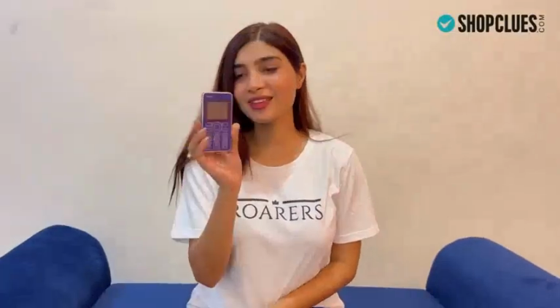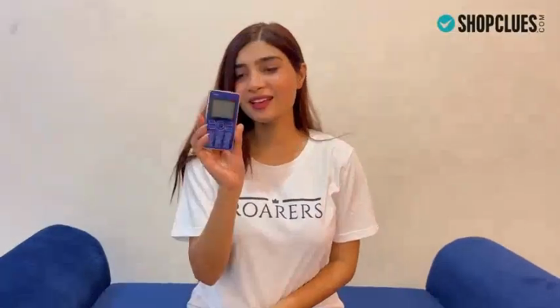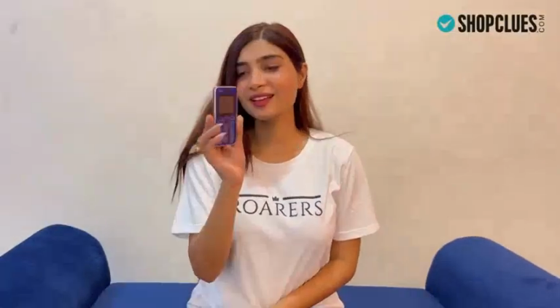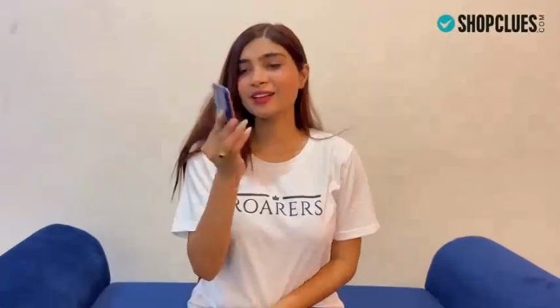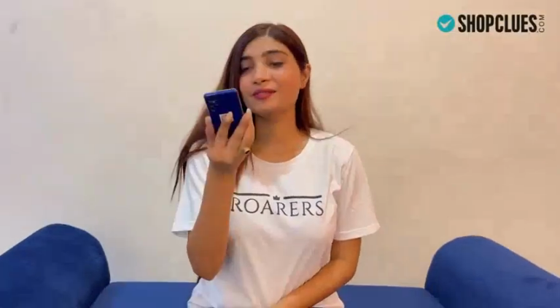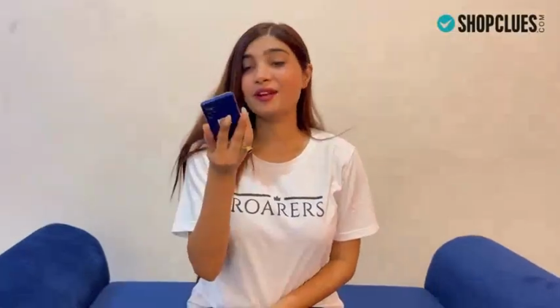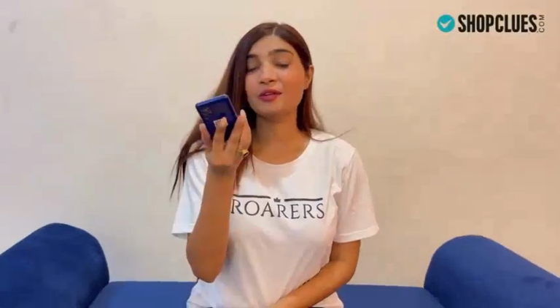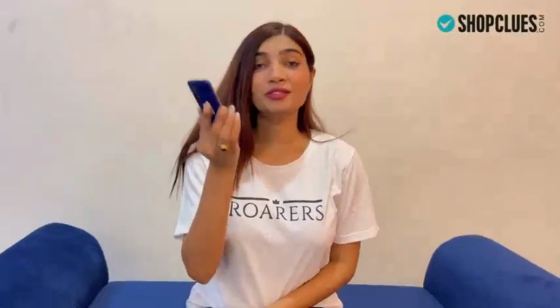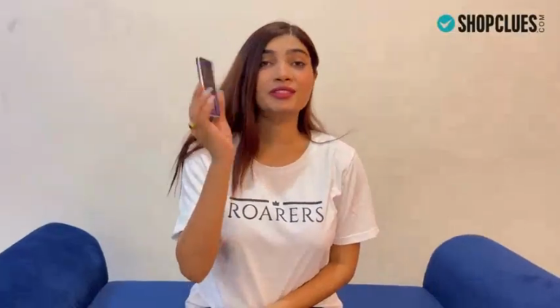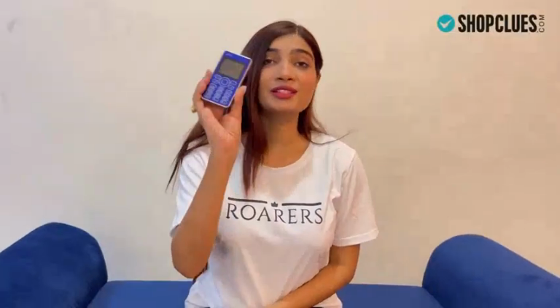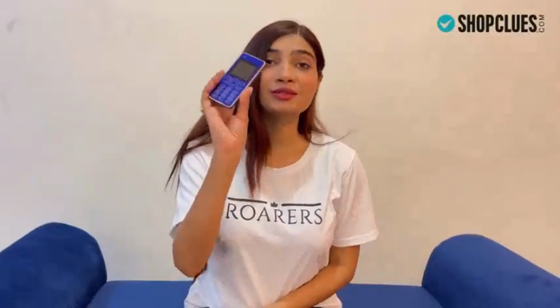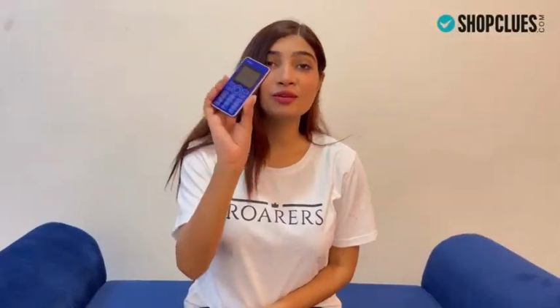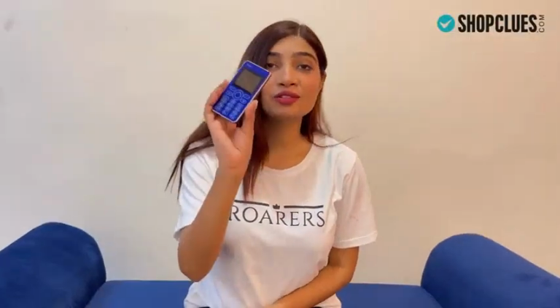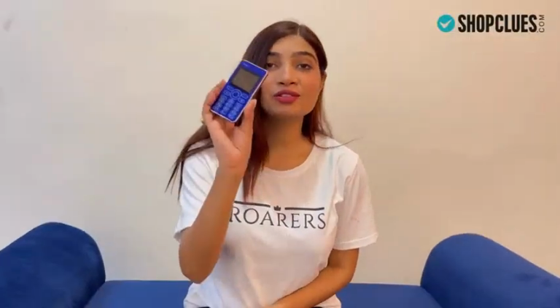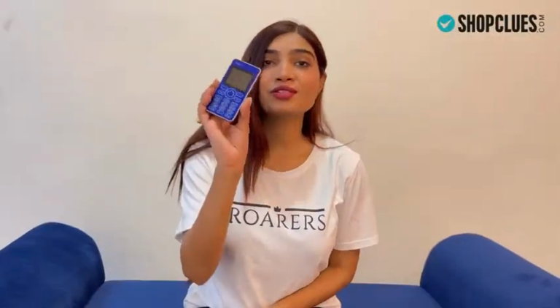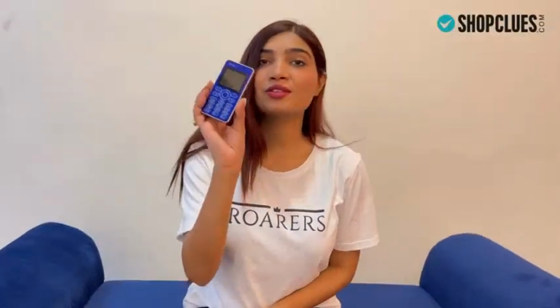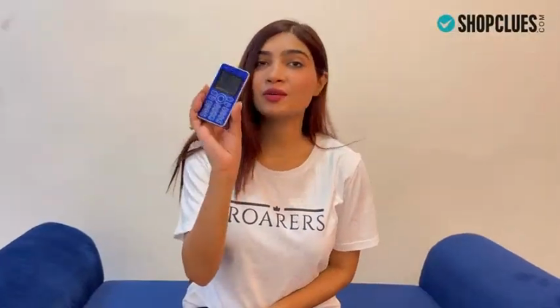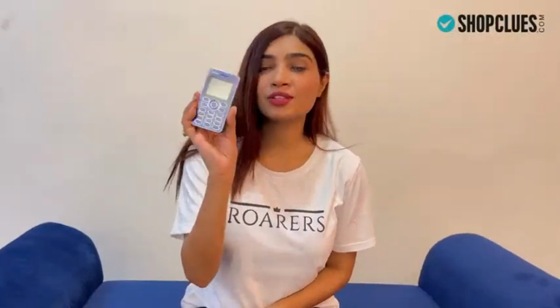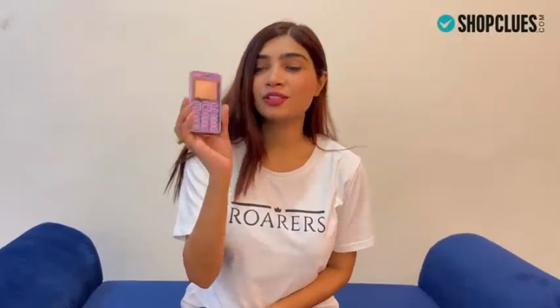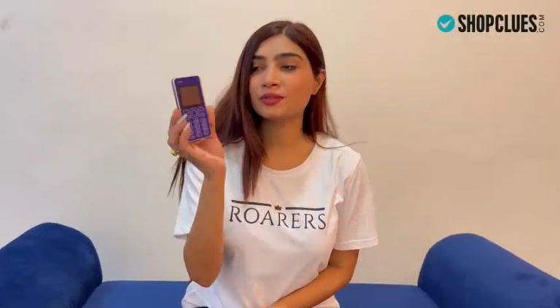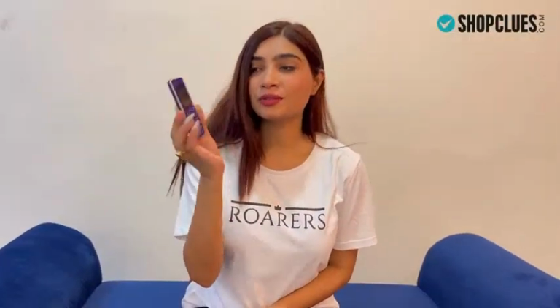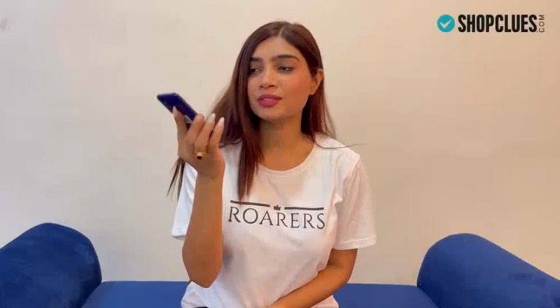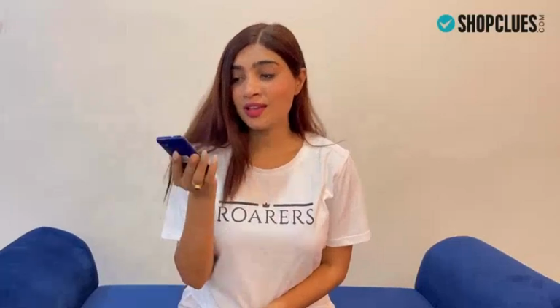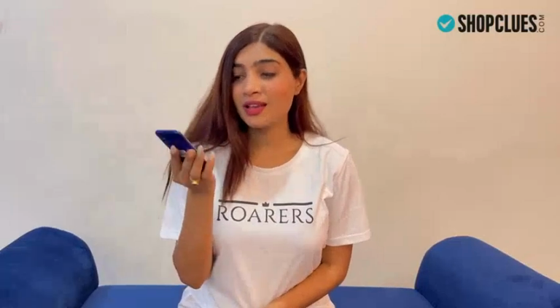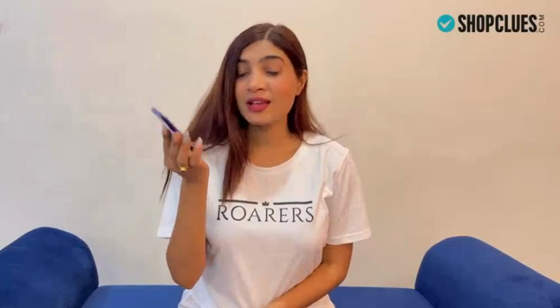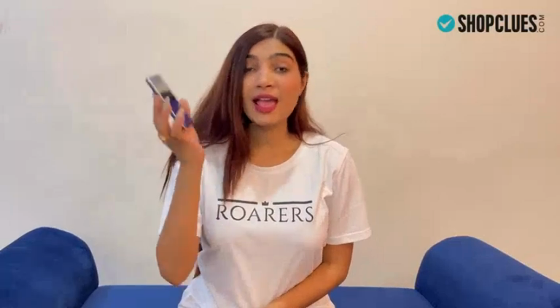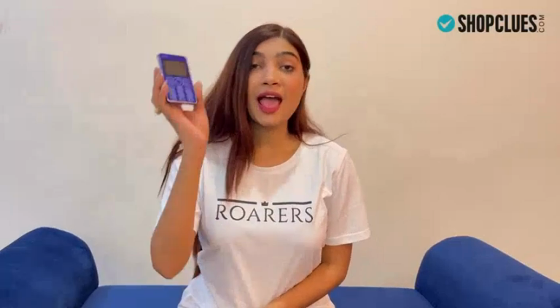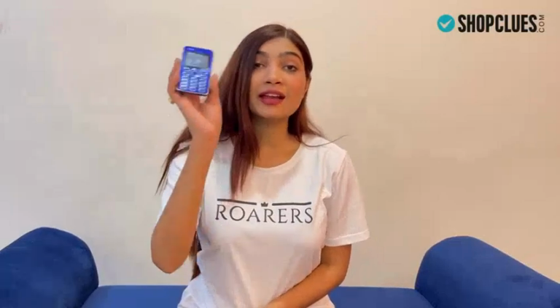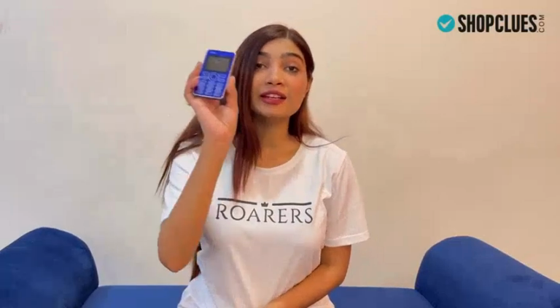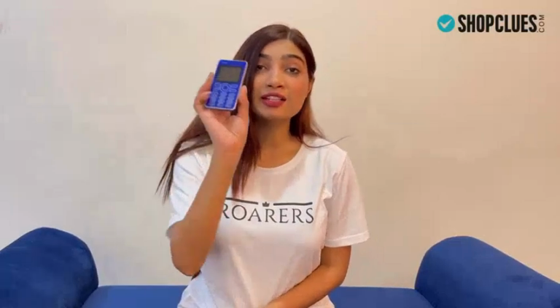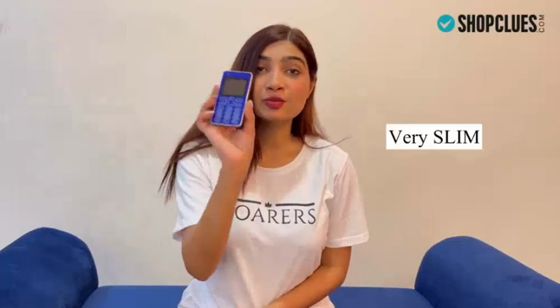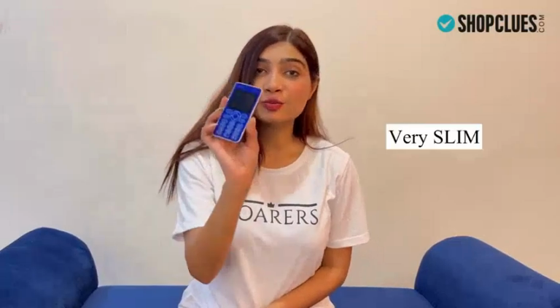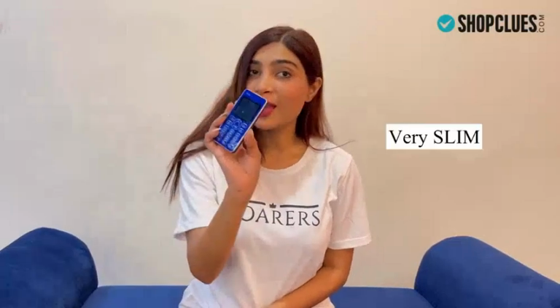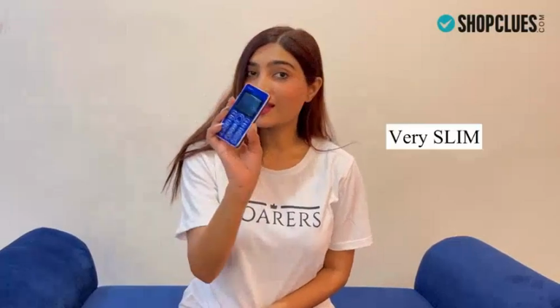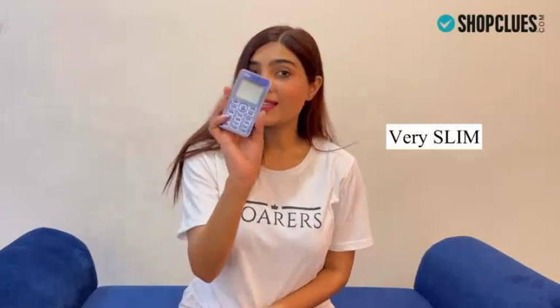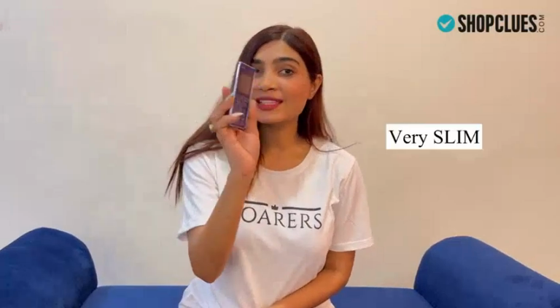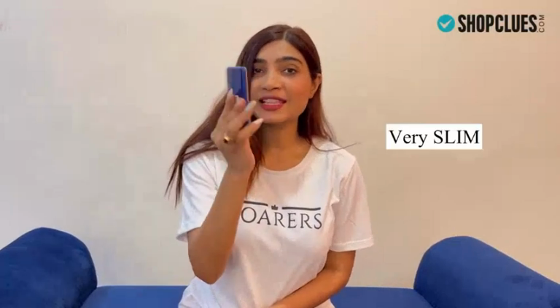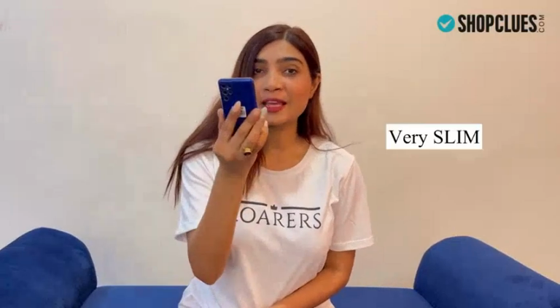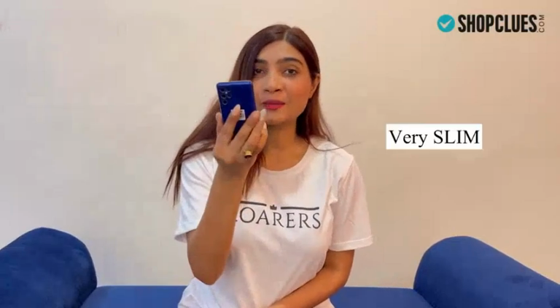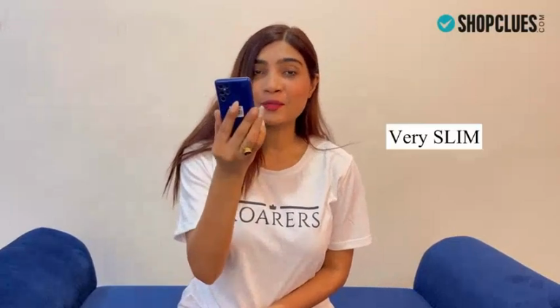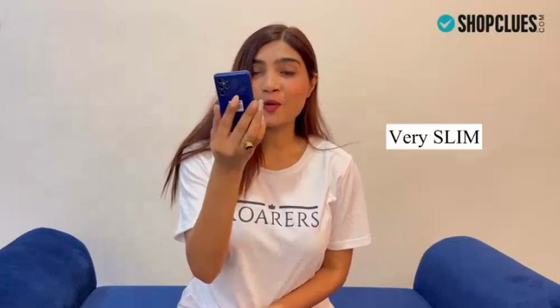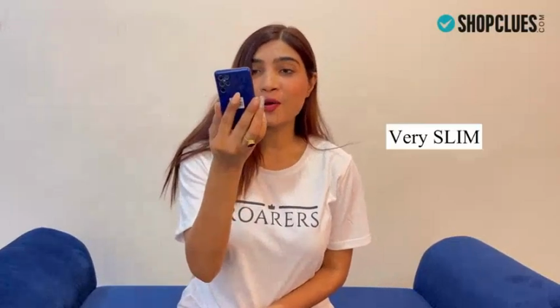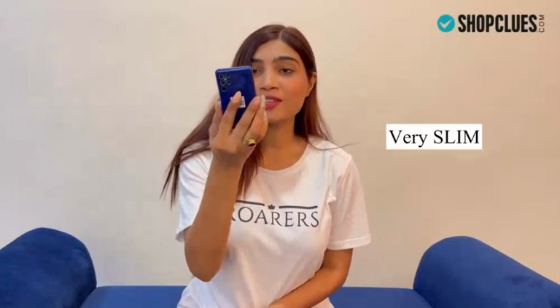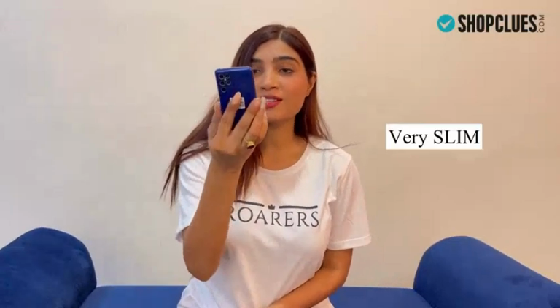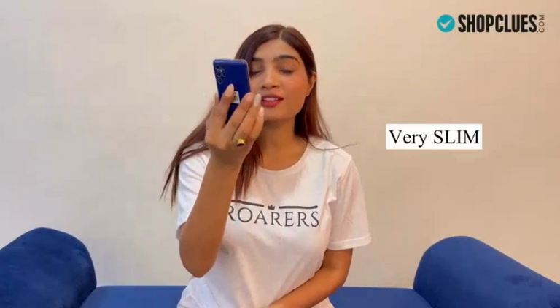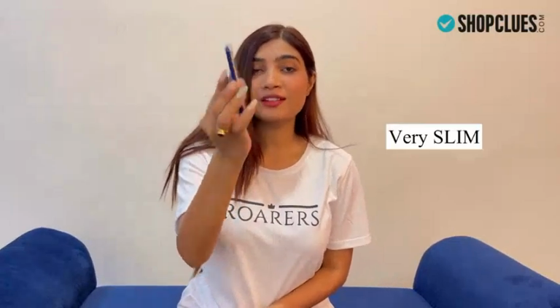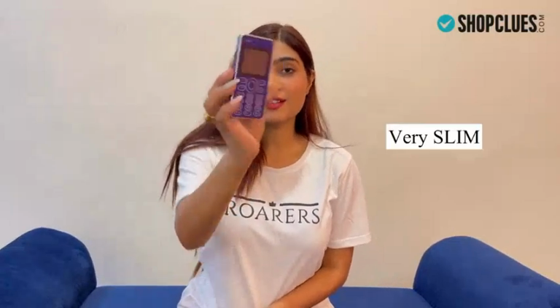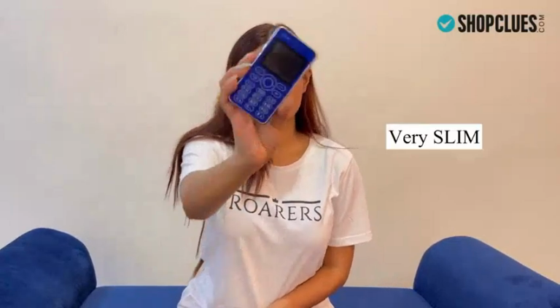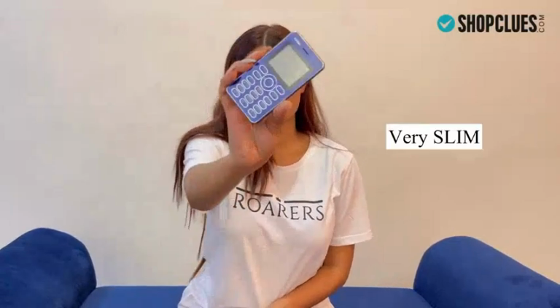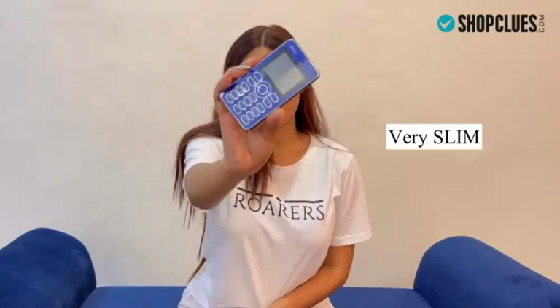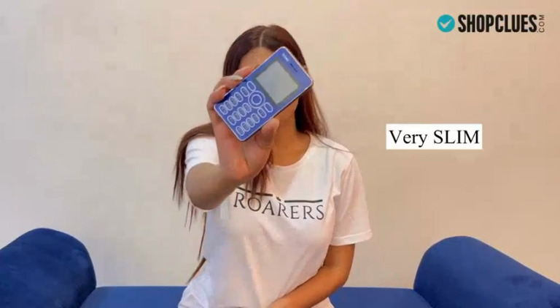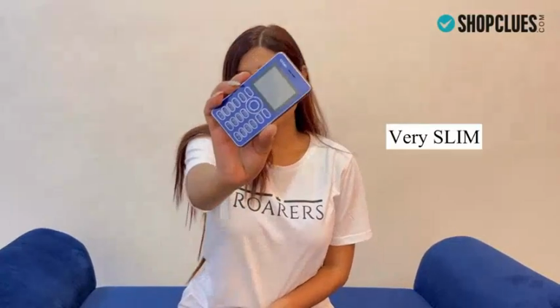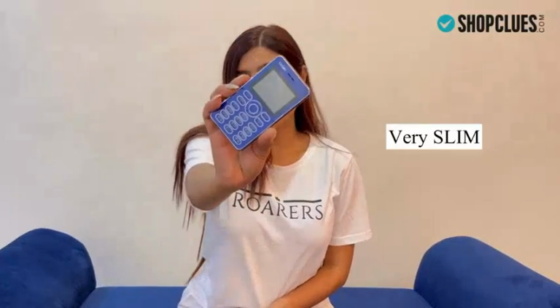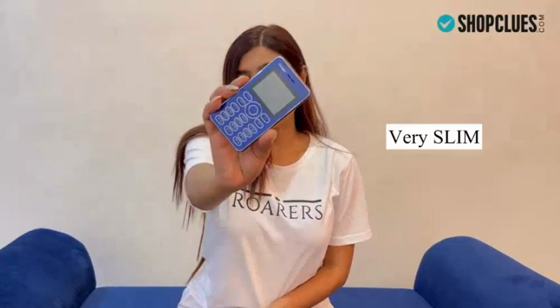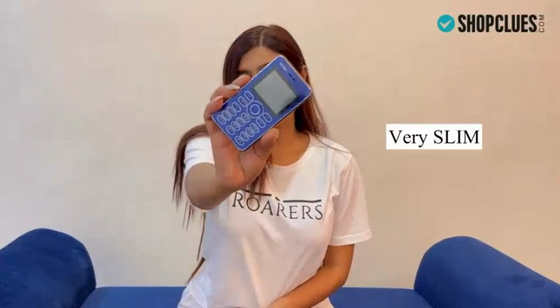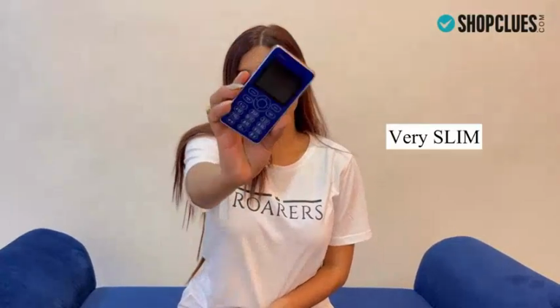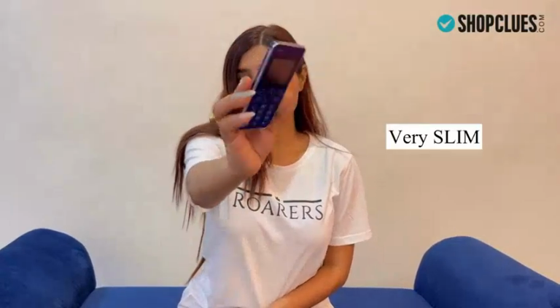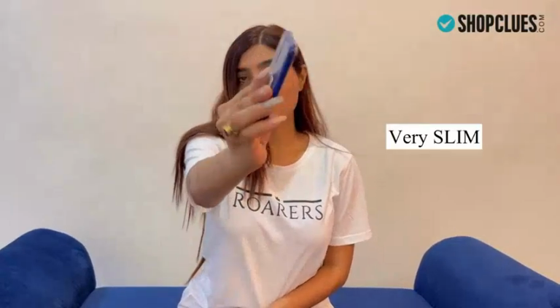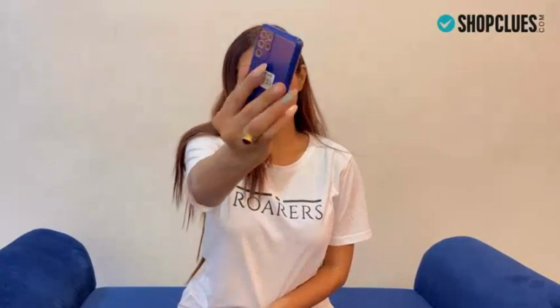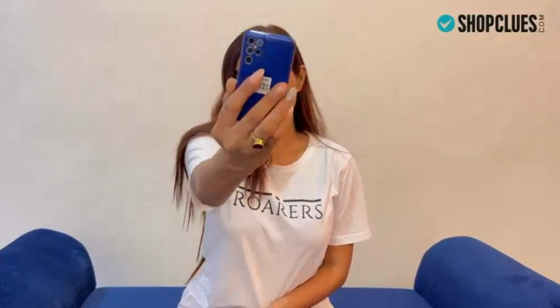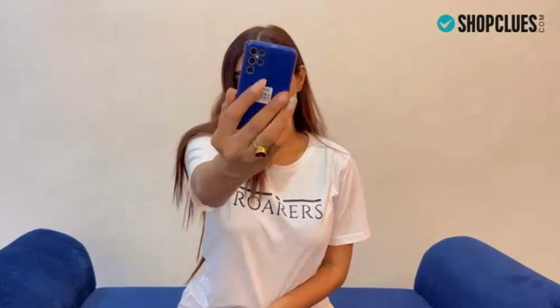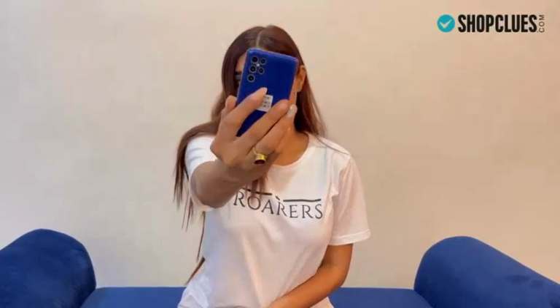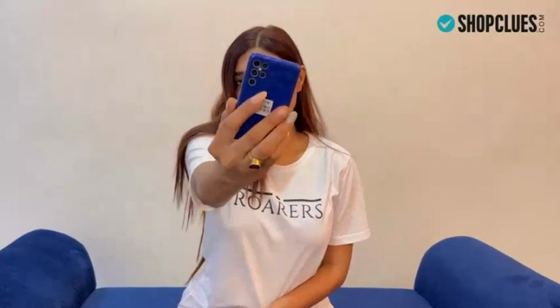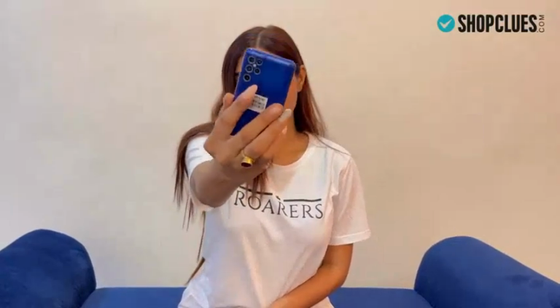Wow, this looks so cute and it is very slim. It is blue in color.